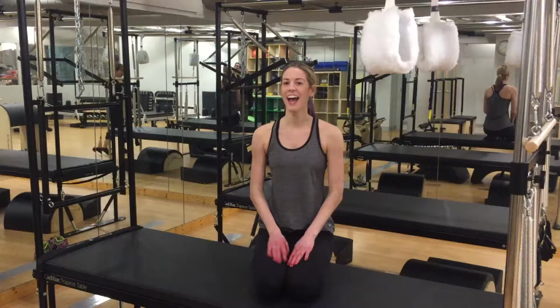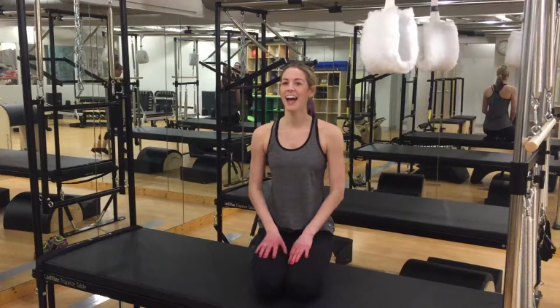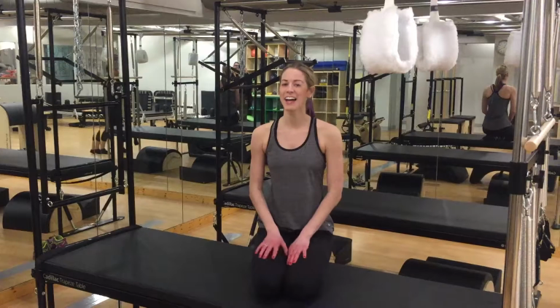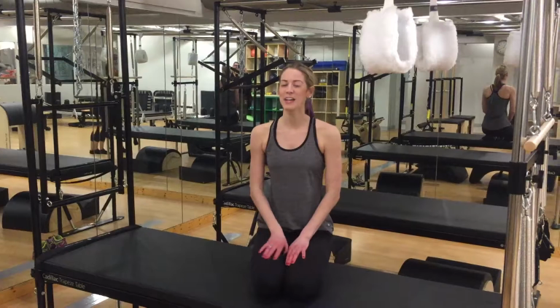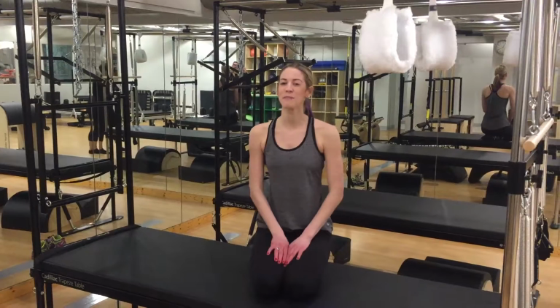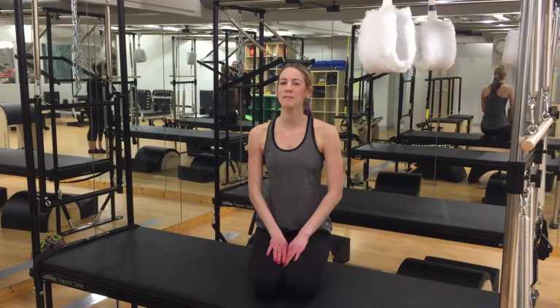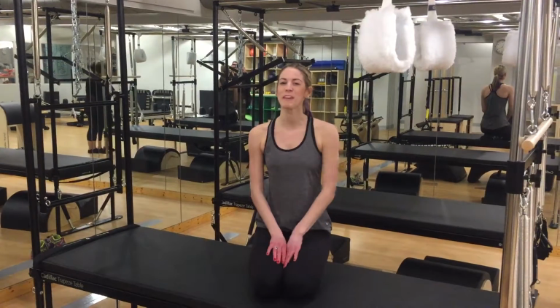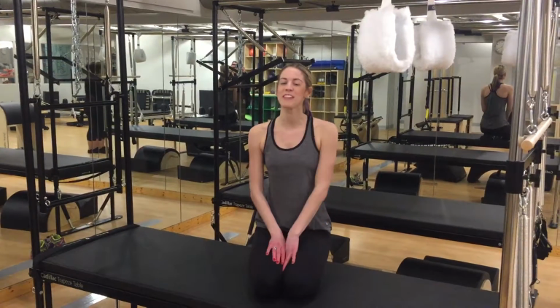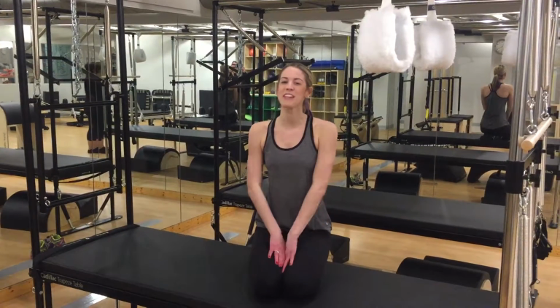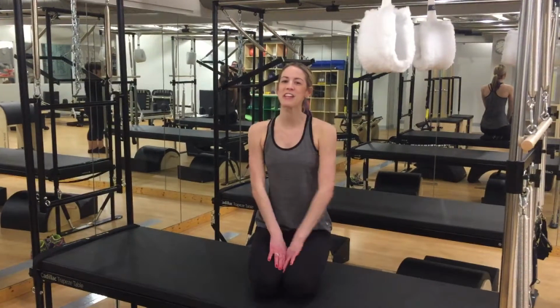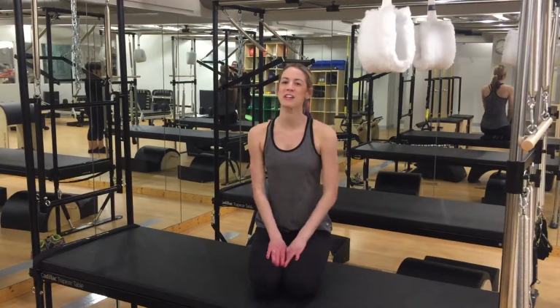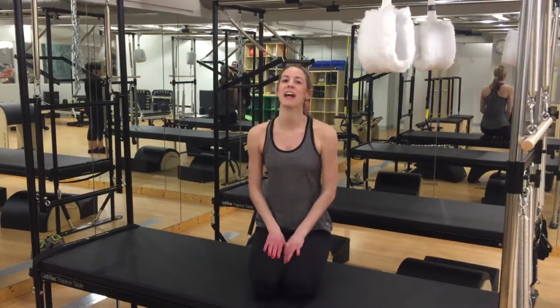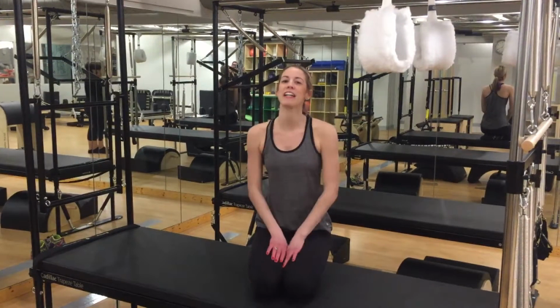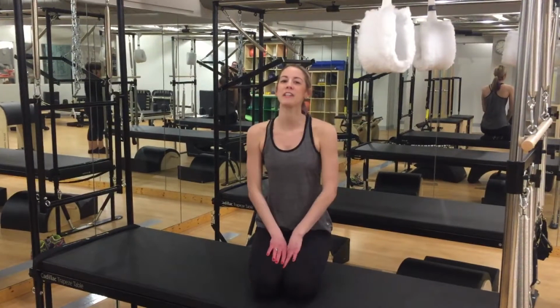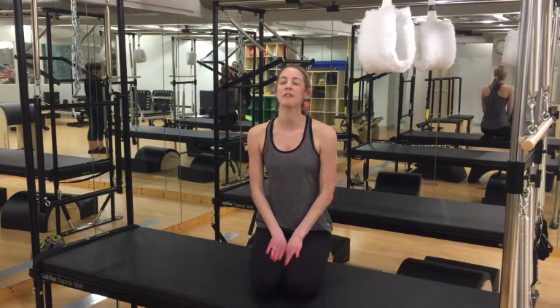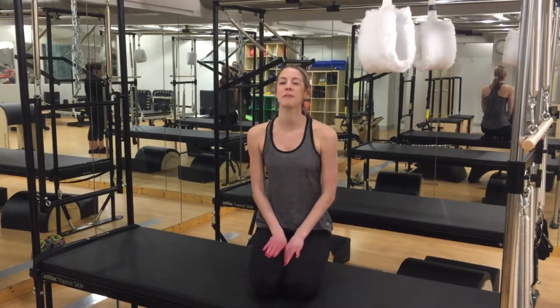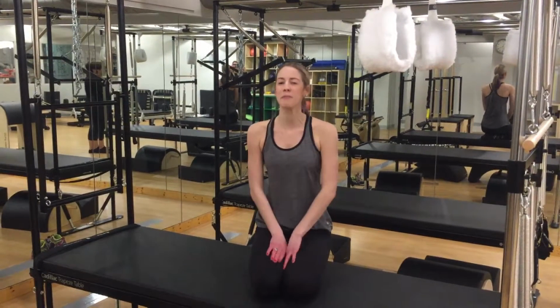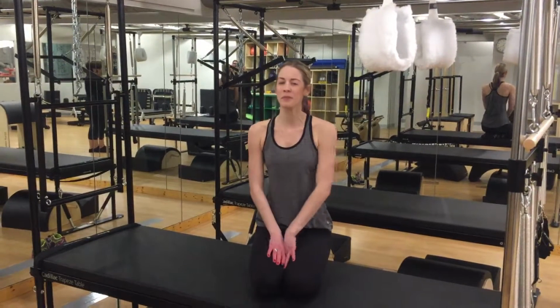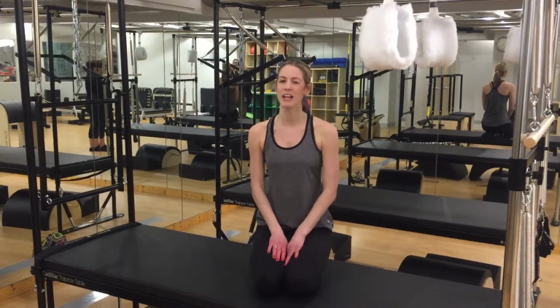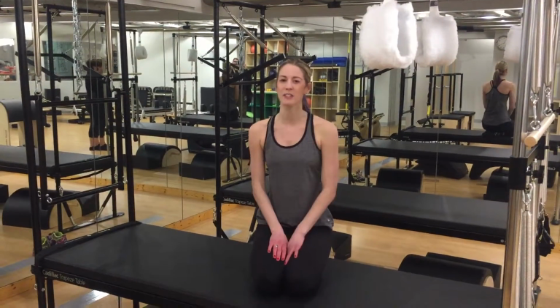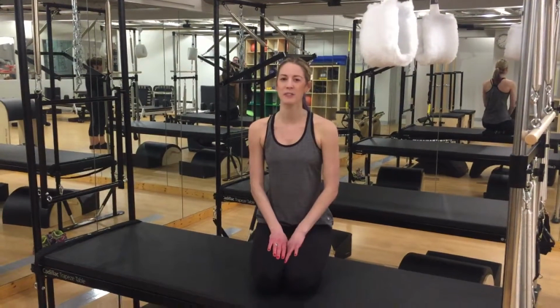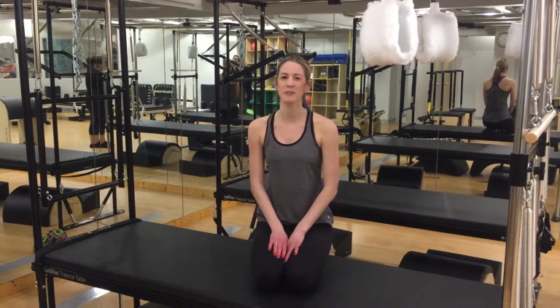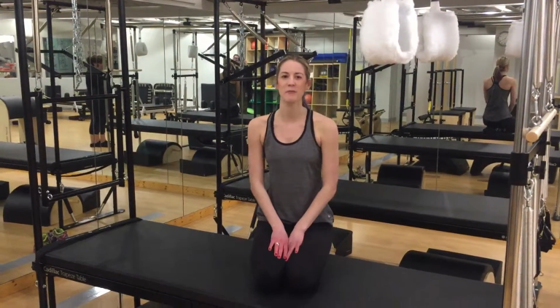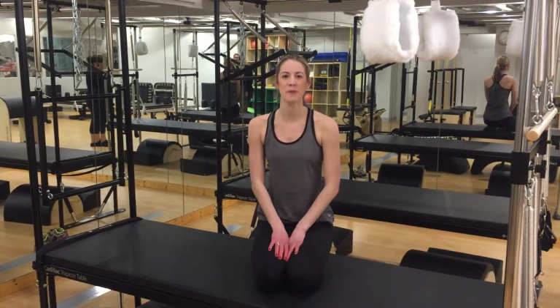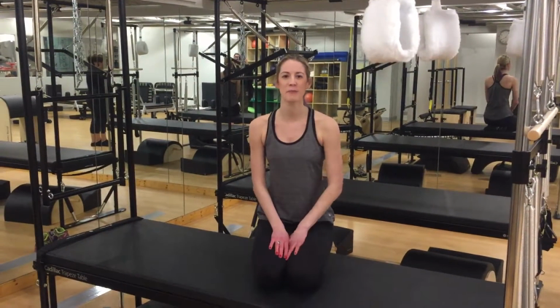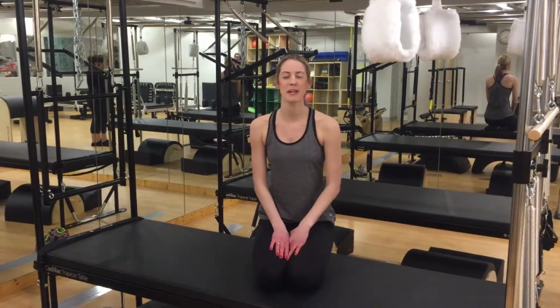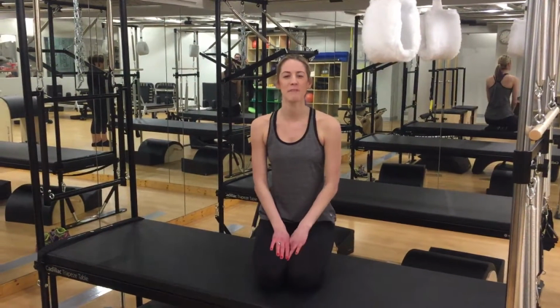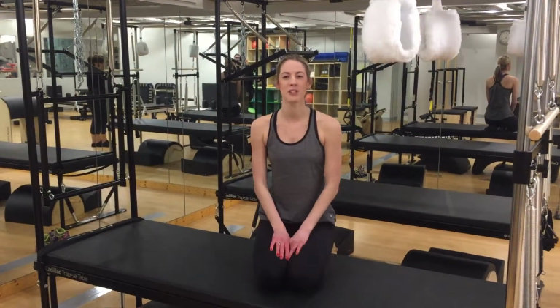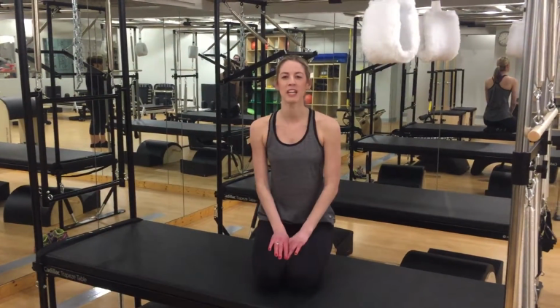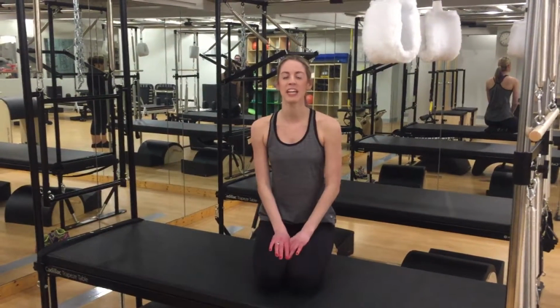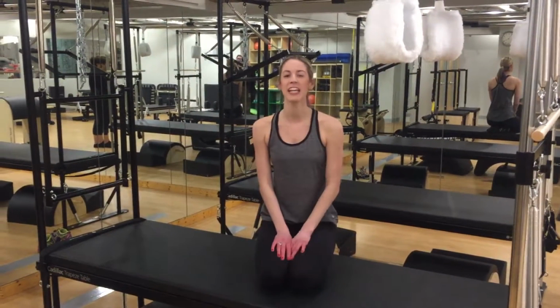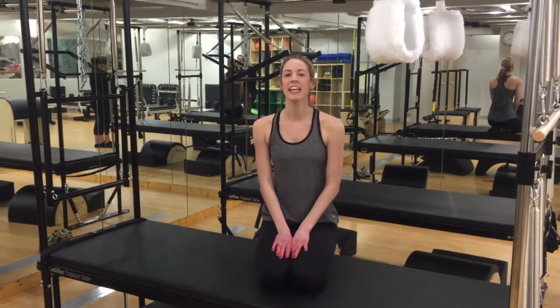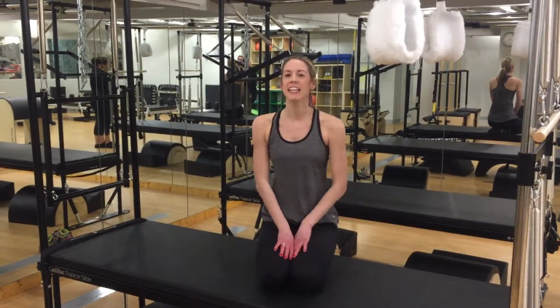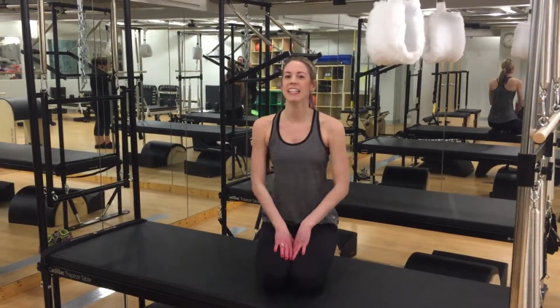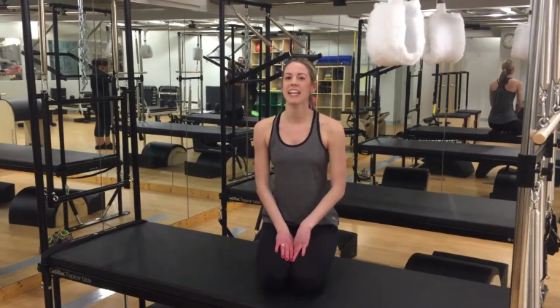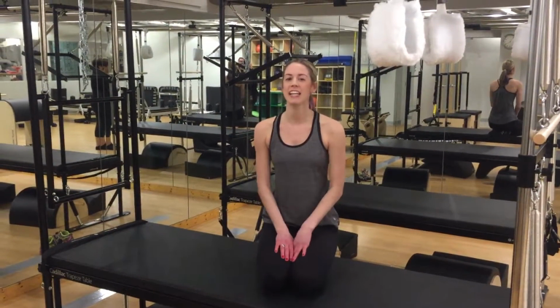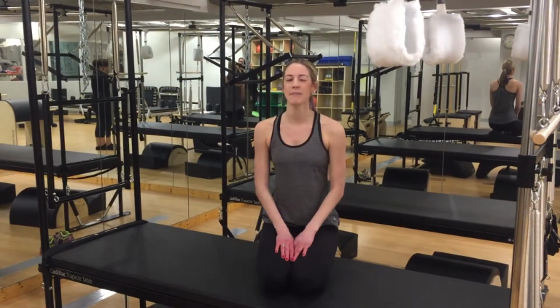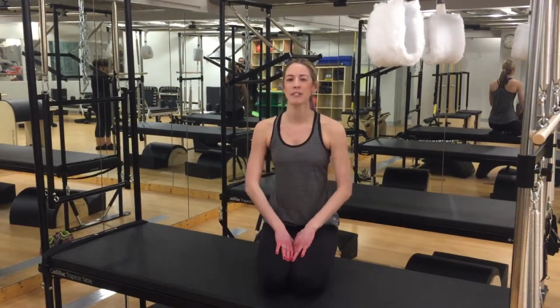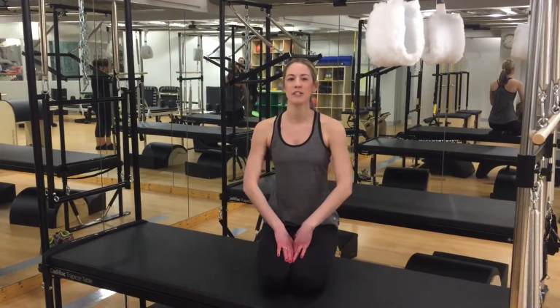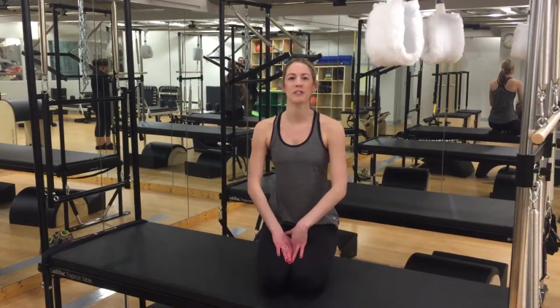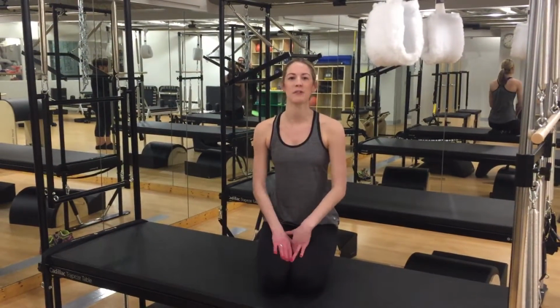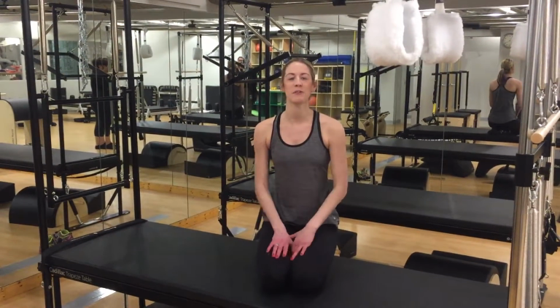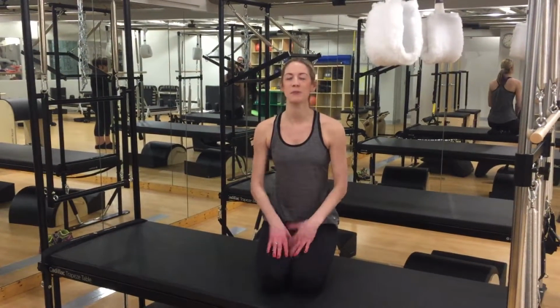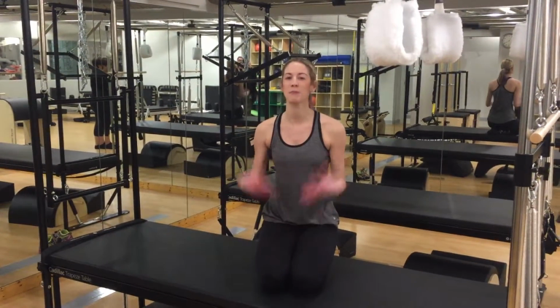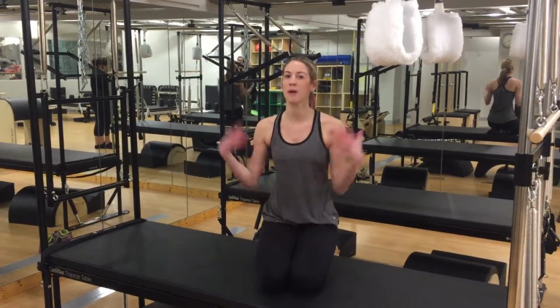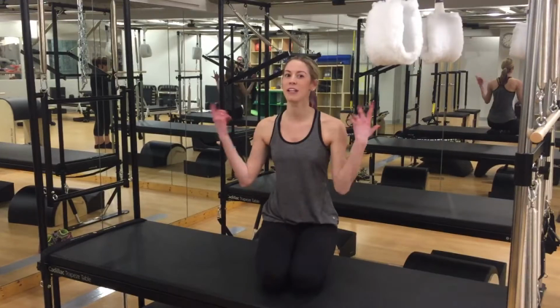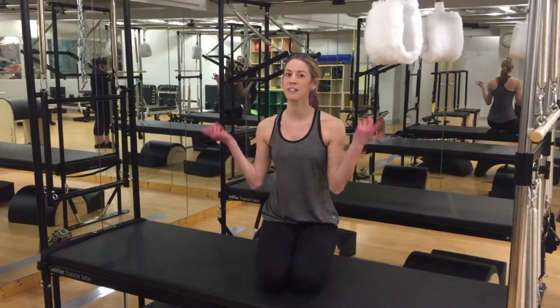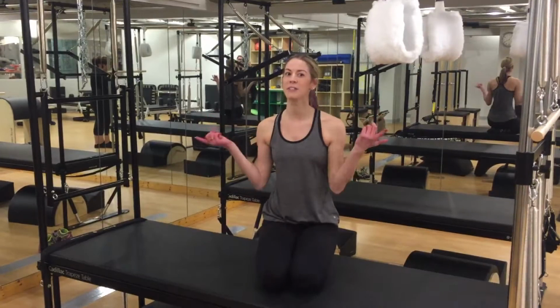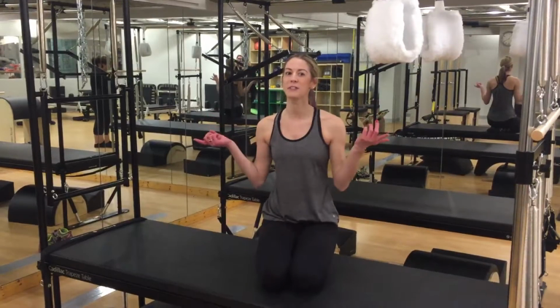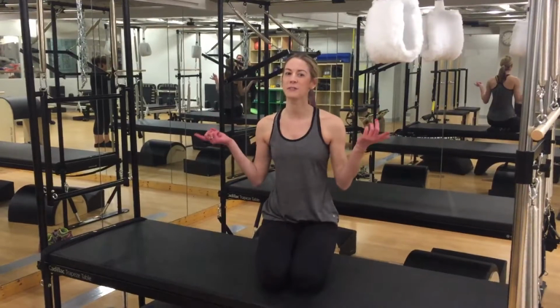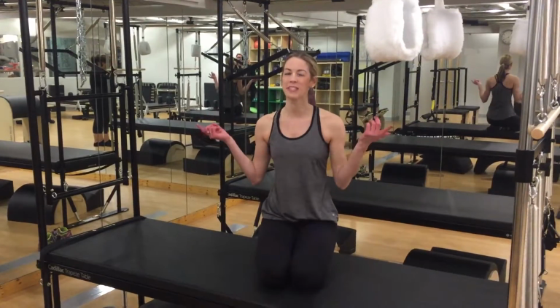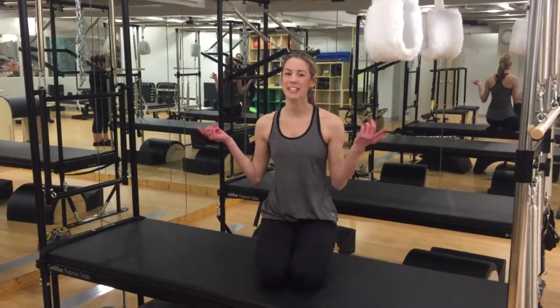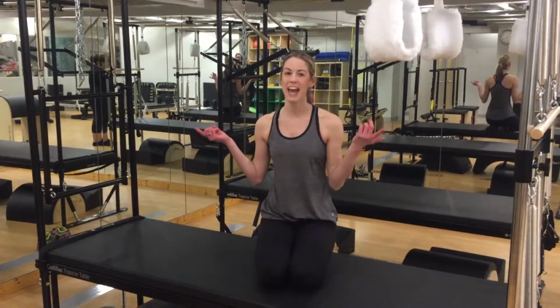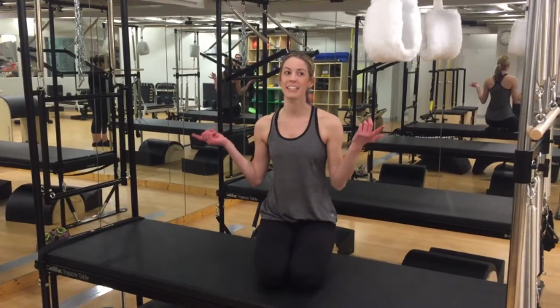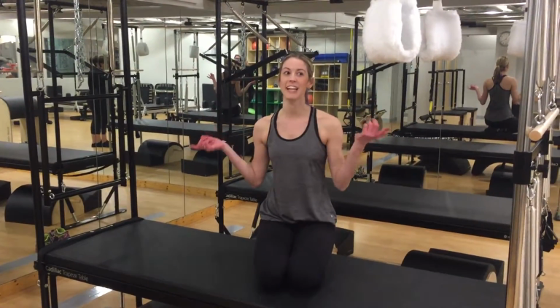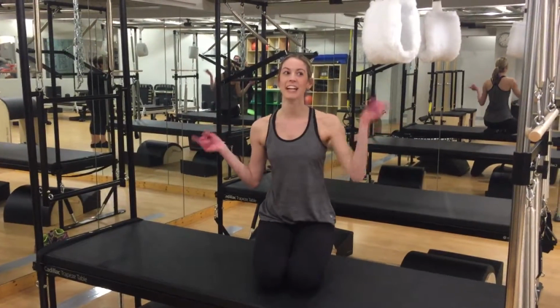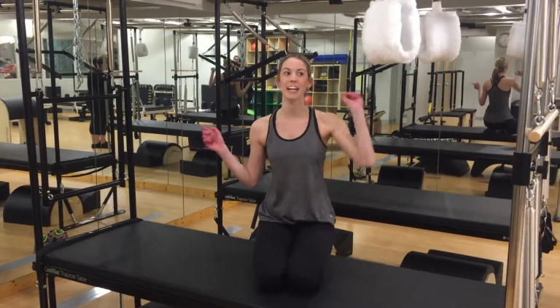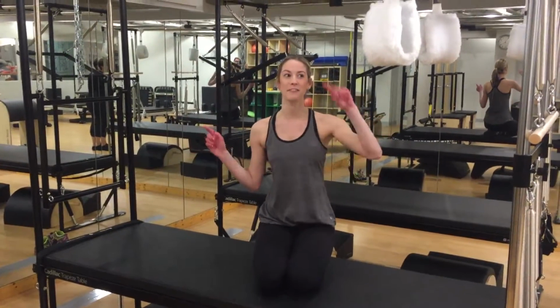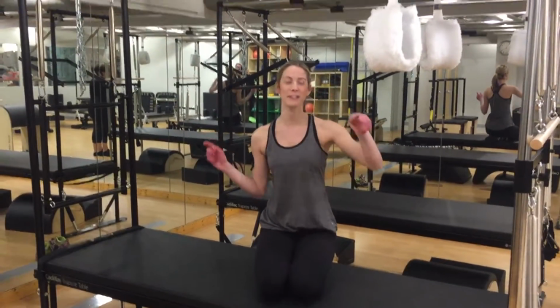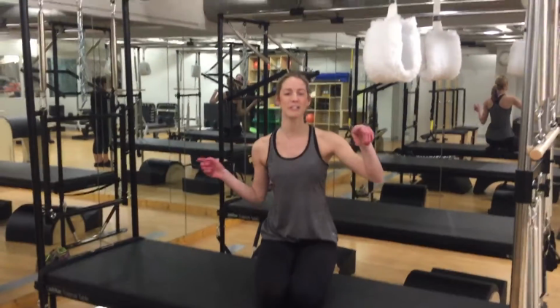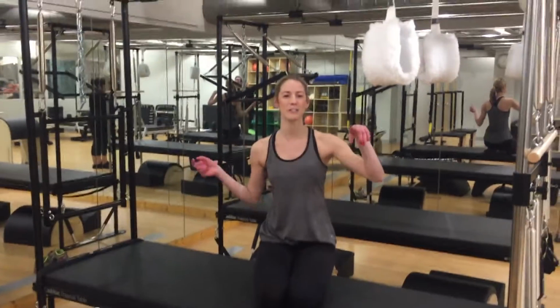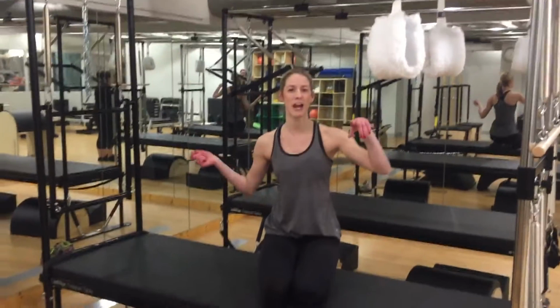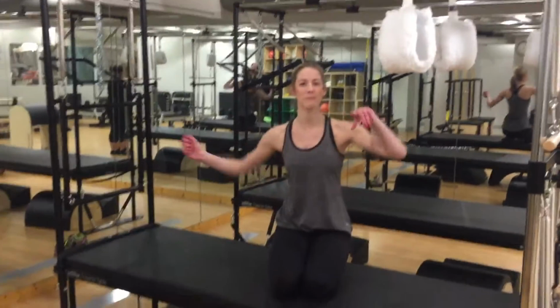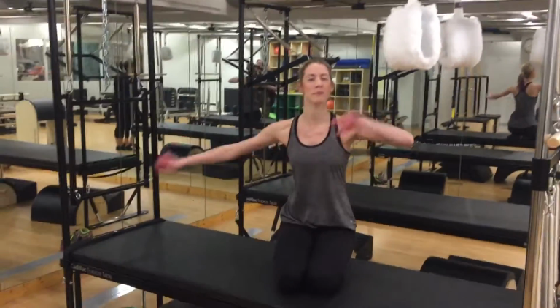Hi, I'm Samantha here at Equilibrium Pilates Studio in Birmingham, Michigan. Today I'm going to show you Spread Eagle using the Cadillac and the Fuzzy Straps.